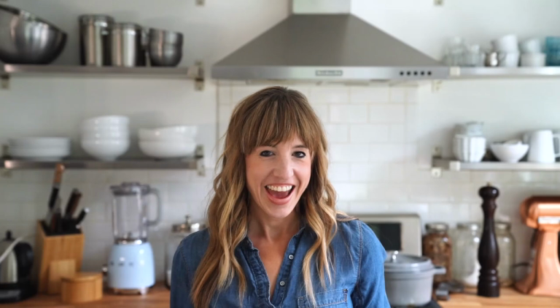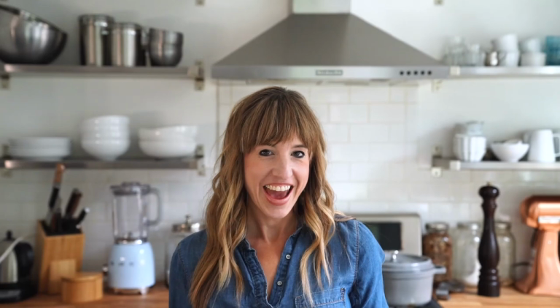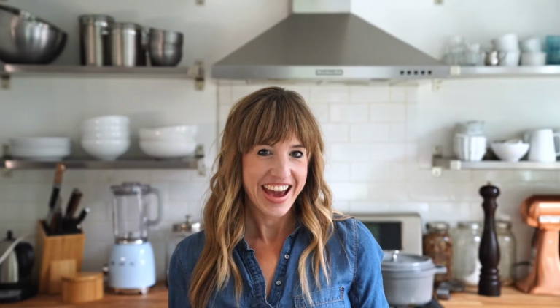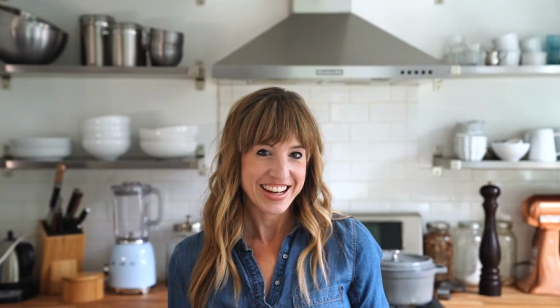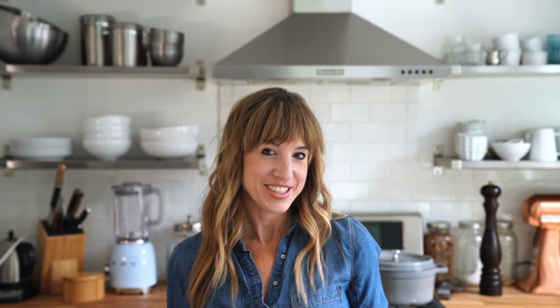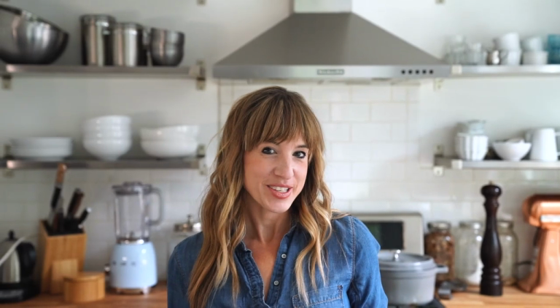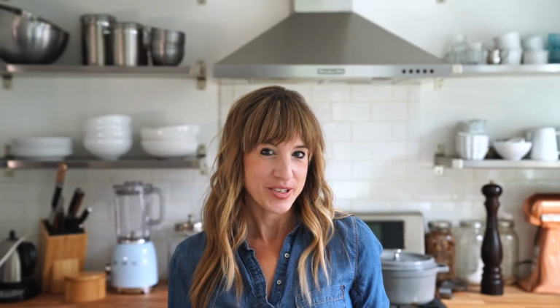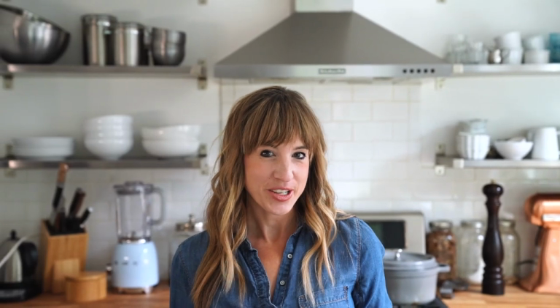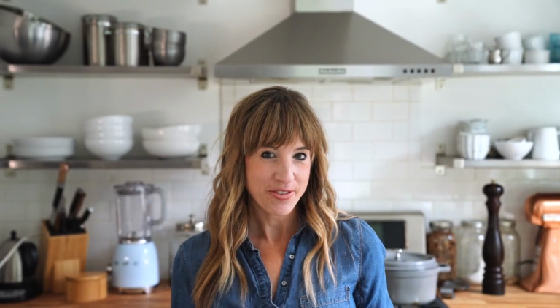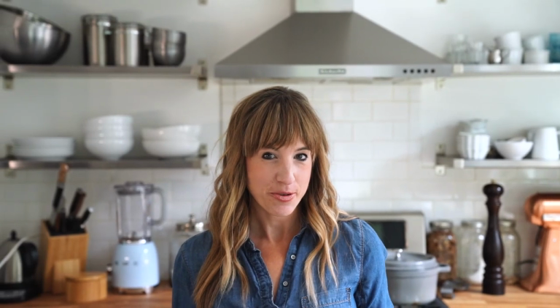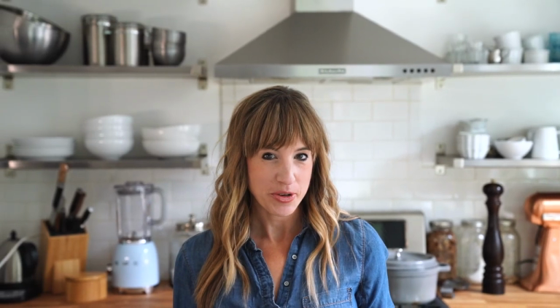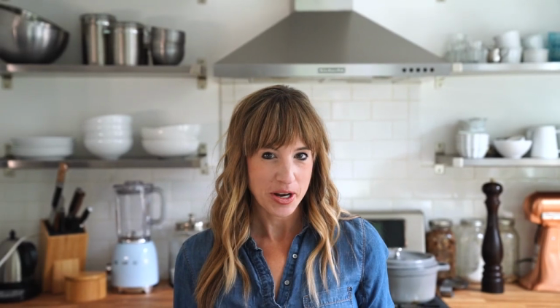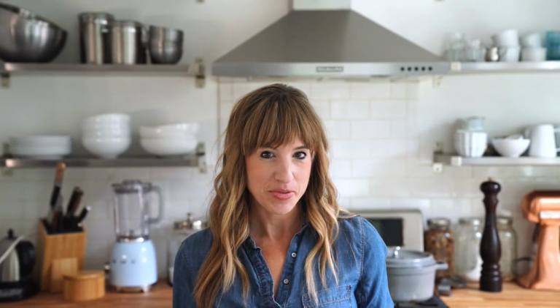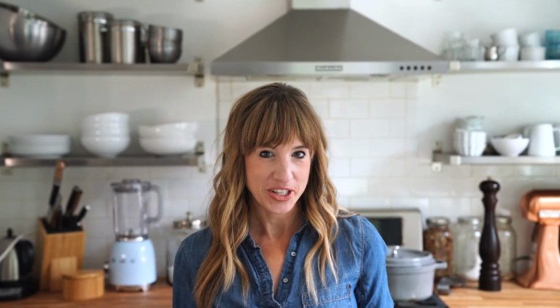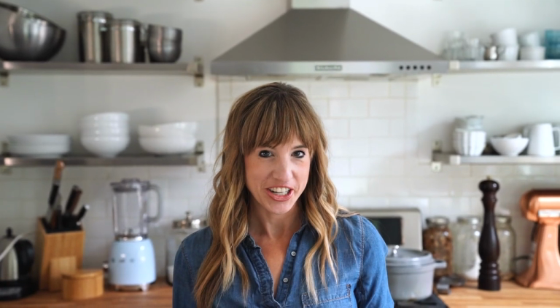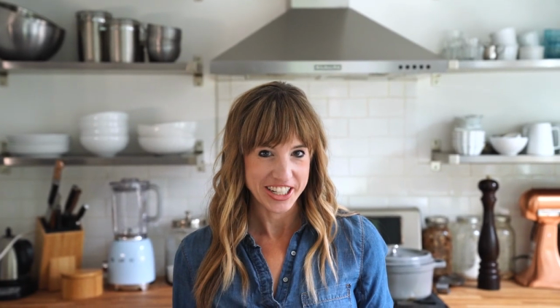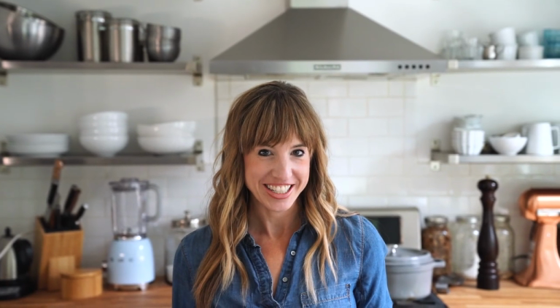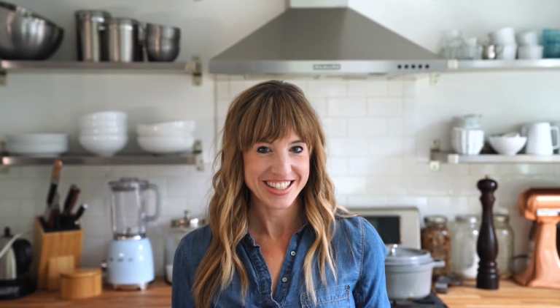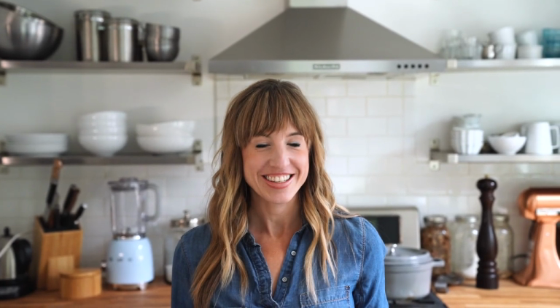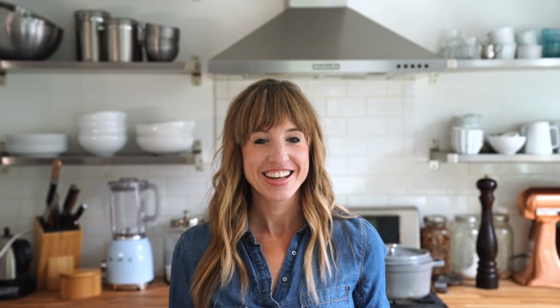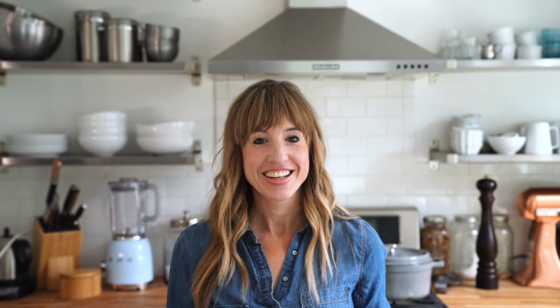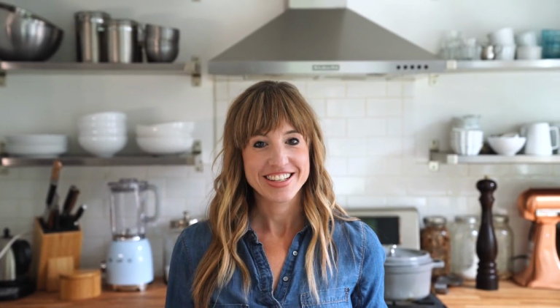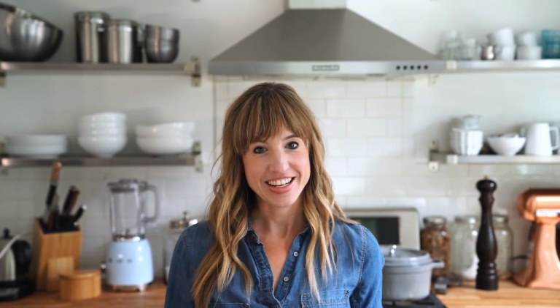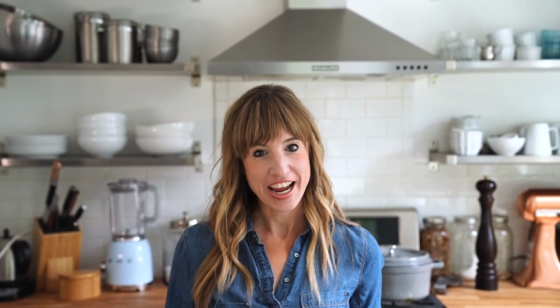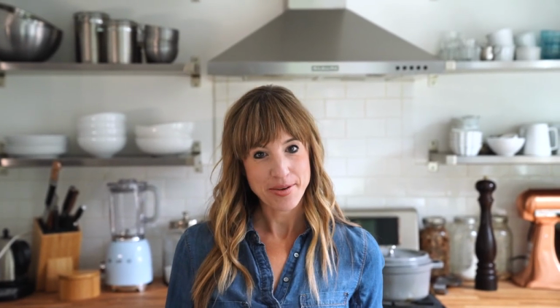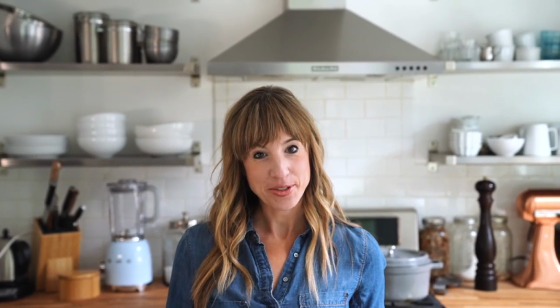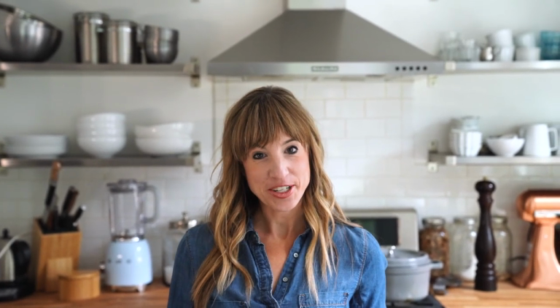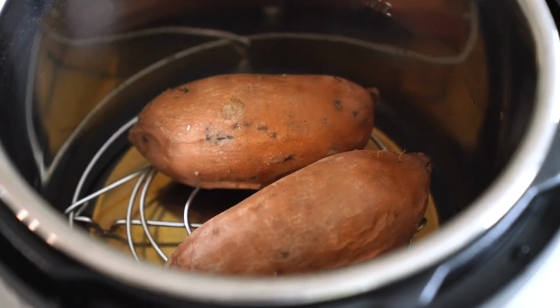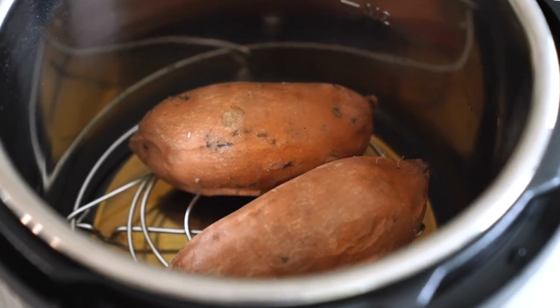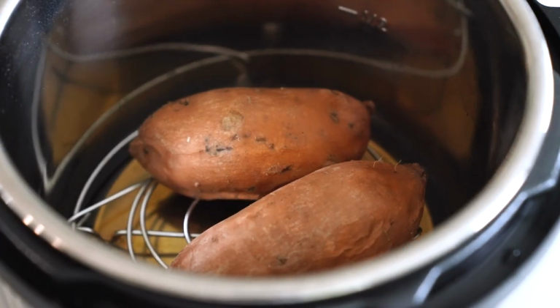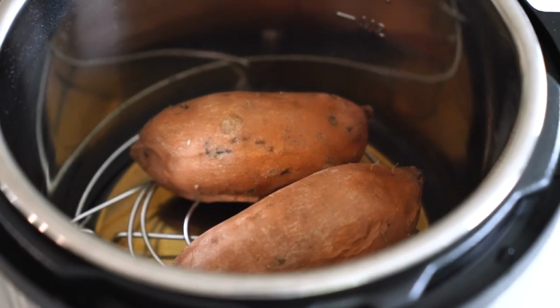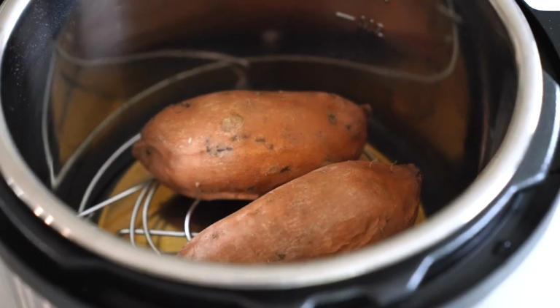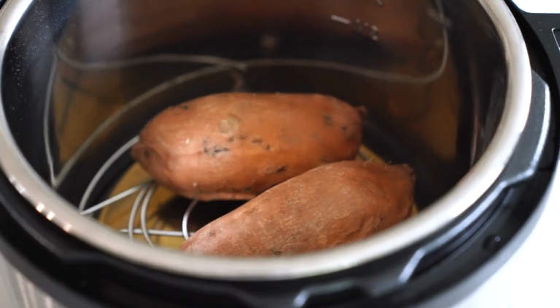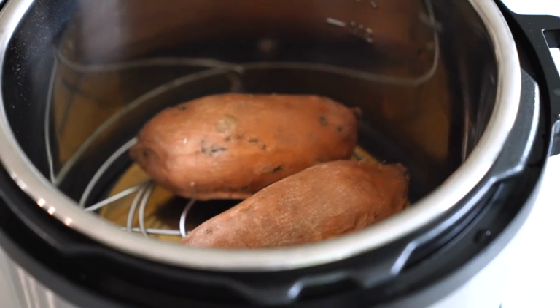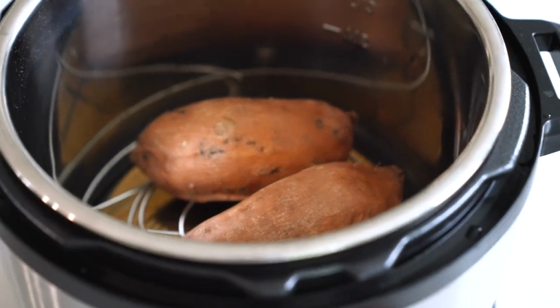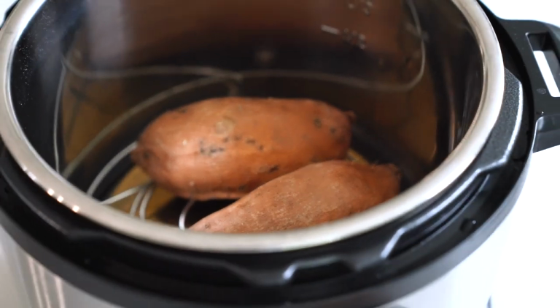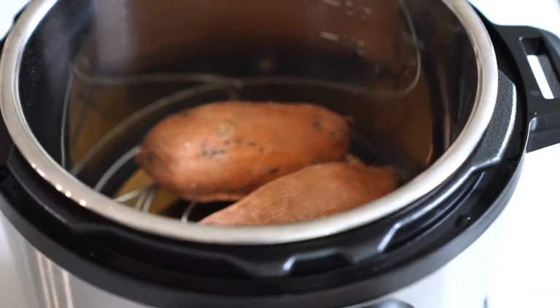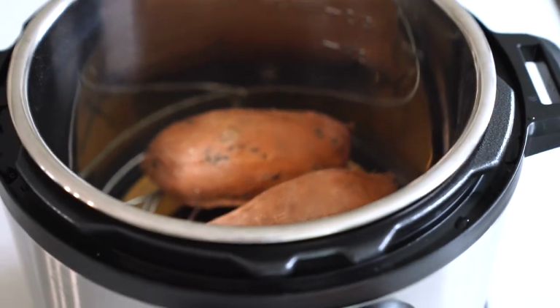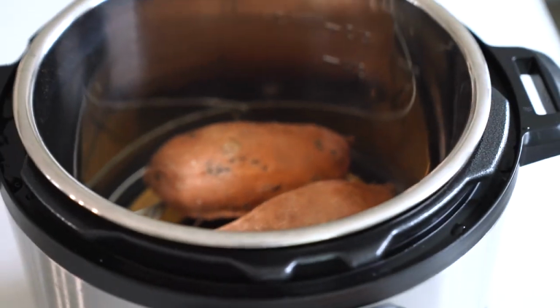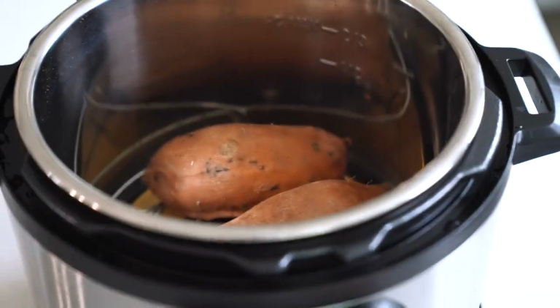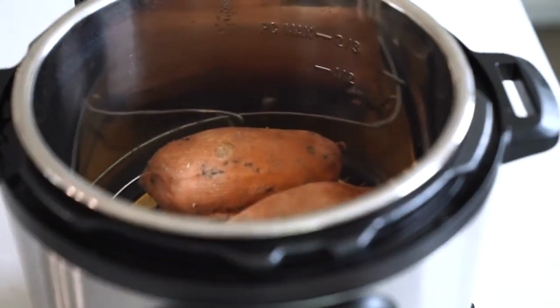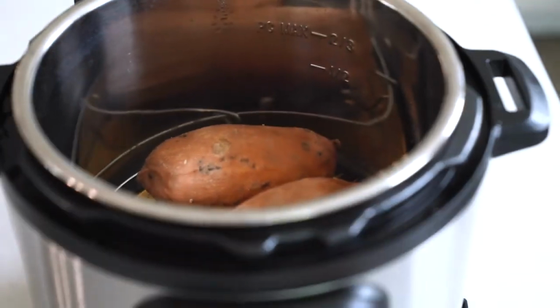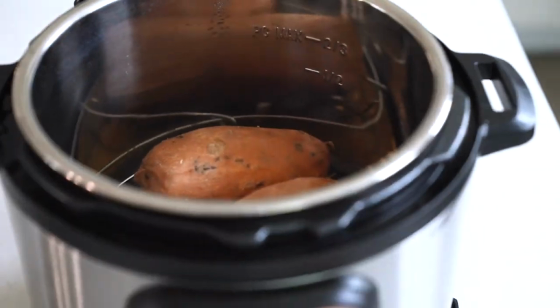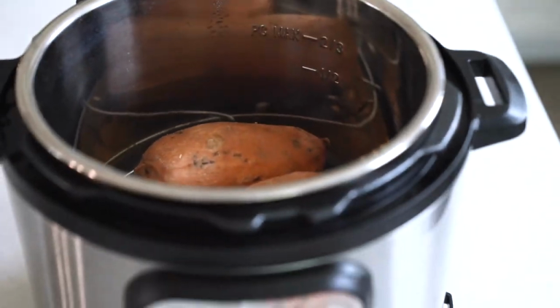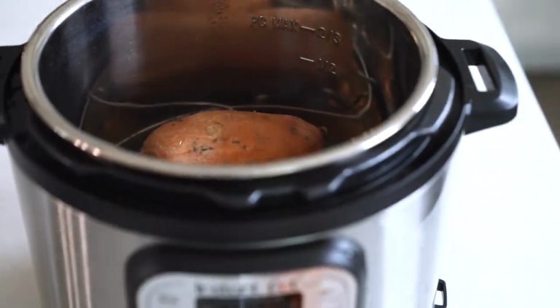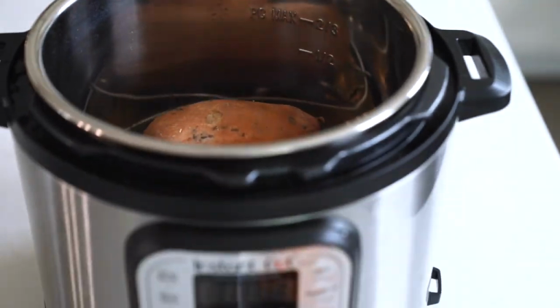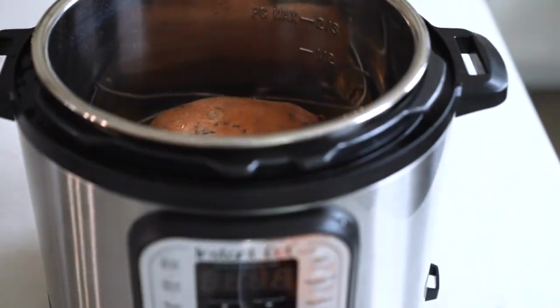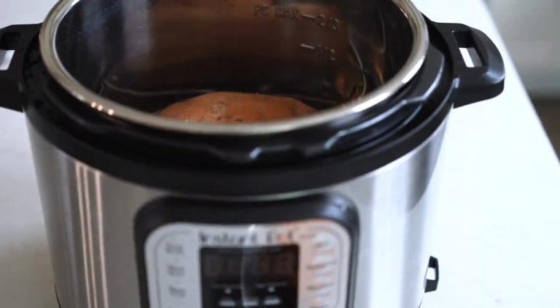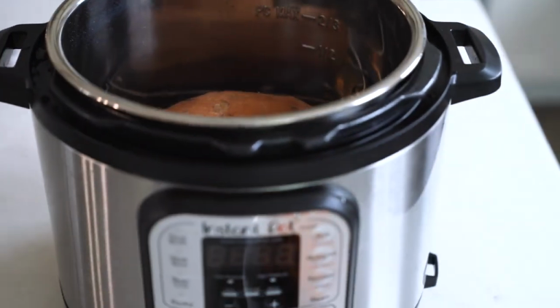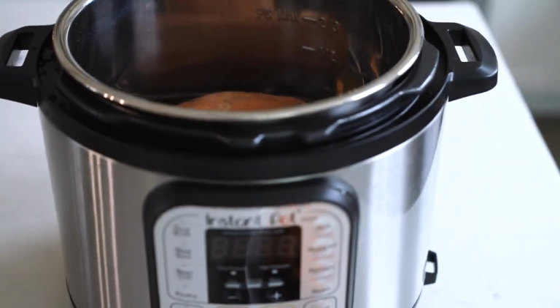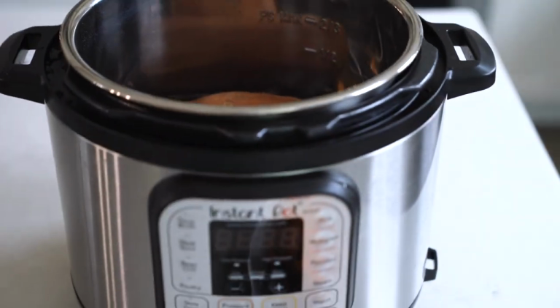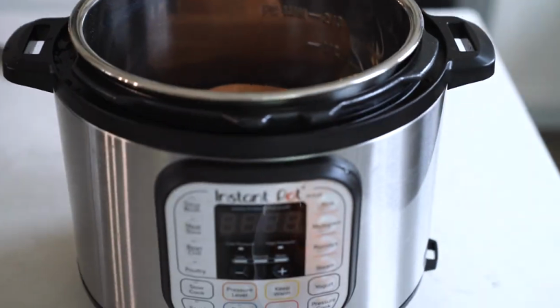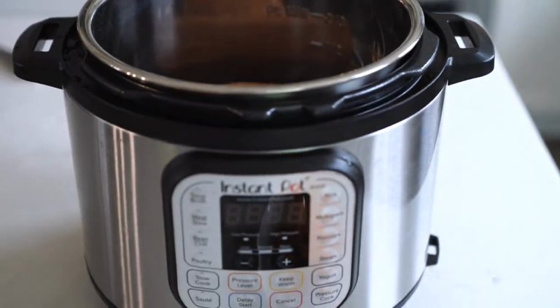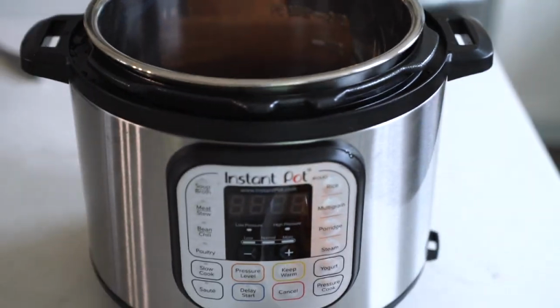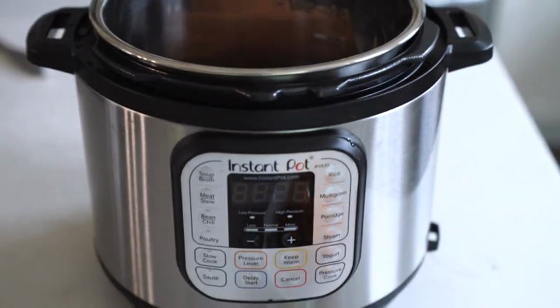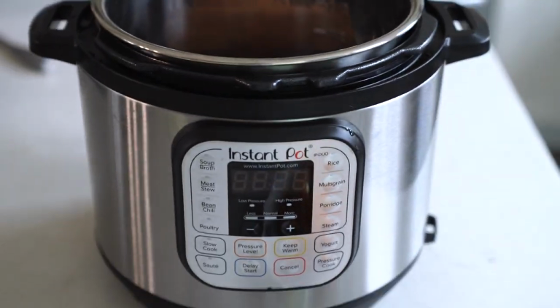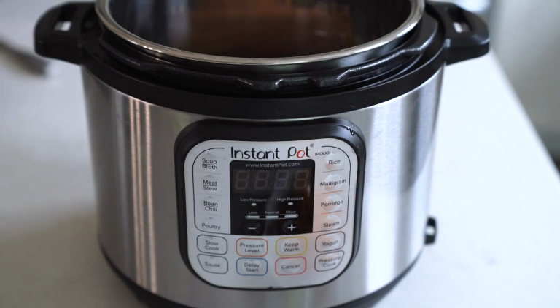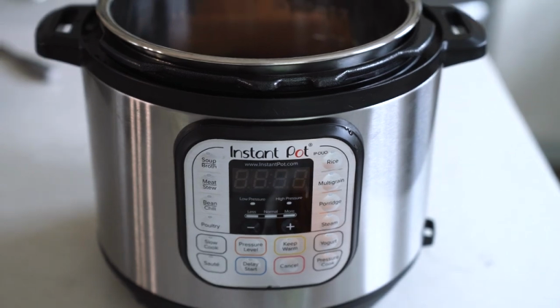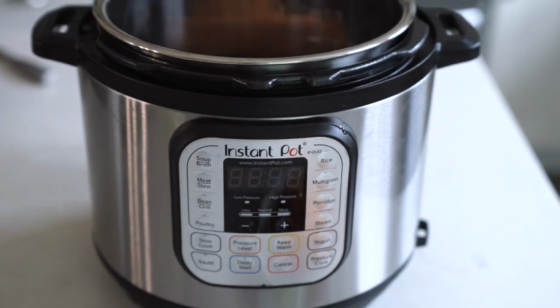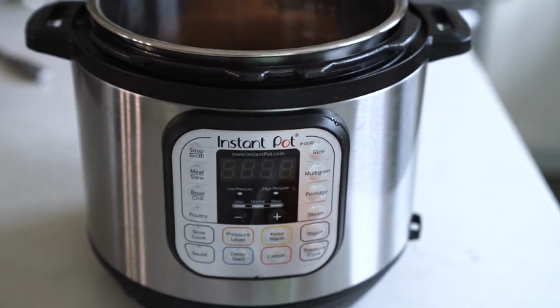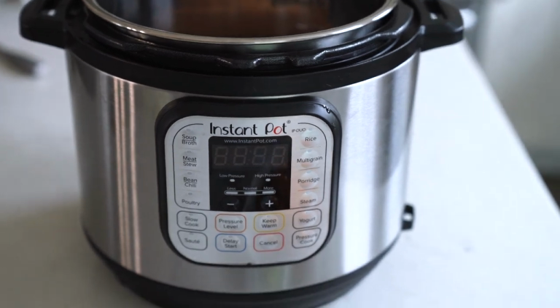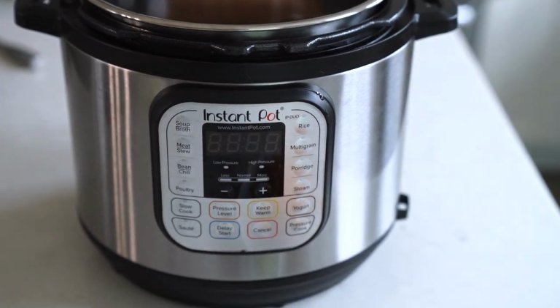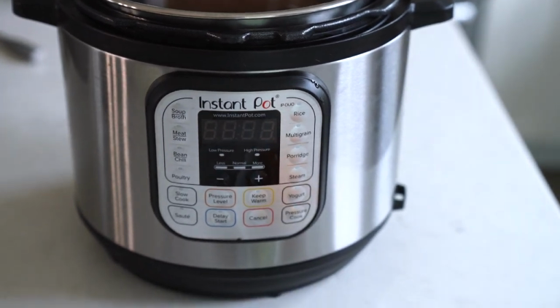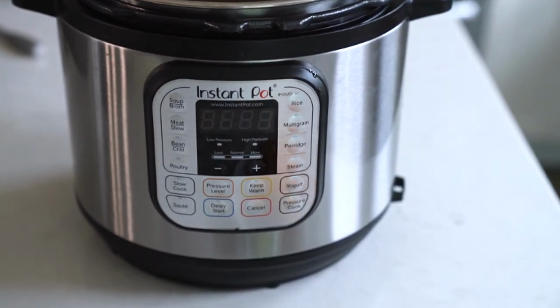Hey, it's Sonia from A Couple Cooks. Today I'm going to show you how to perfectly cook sweet potatoes in an instant pot.